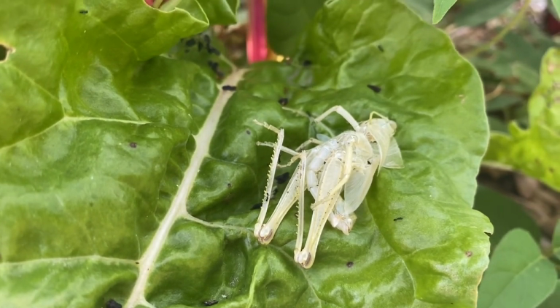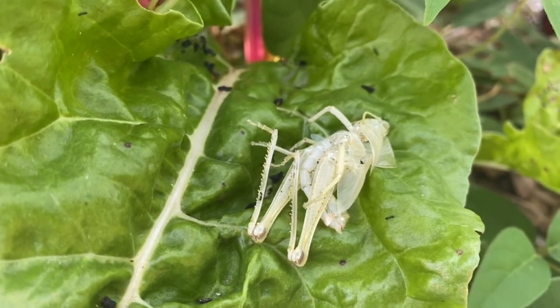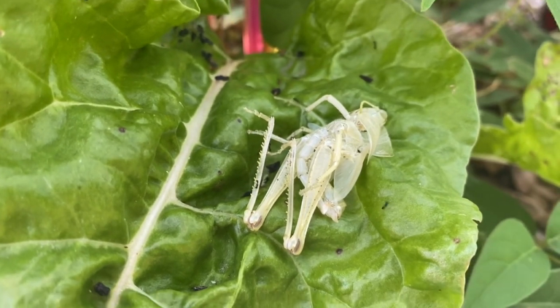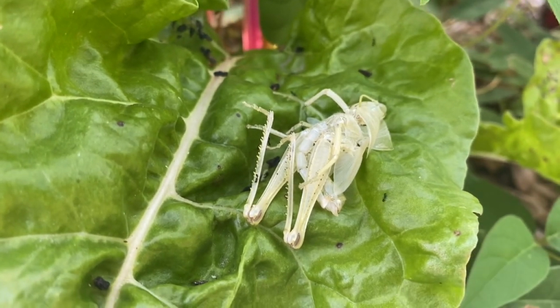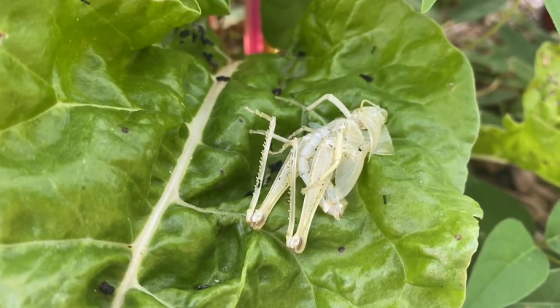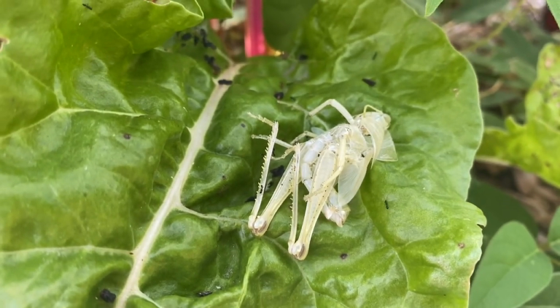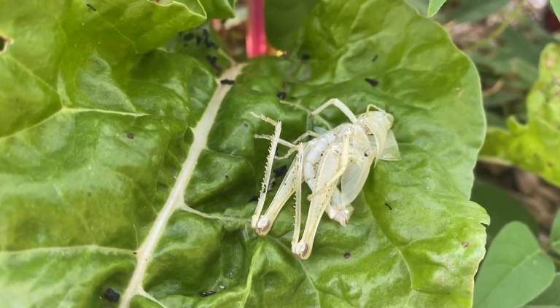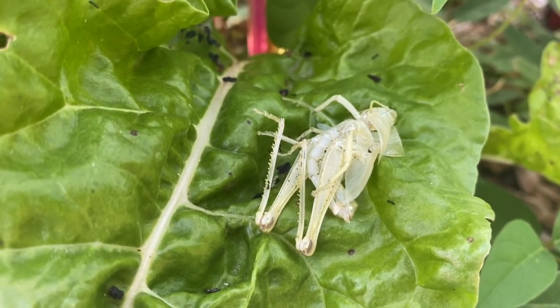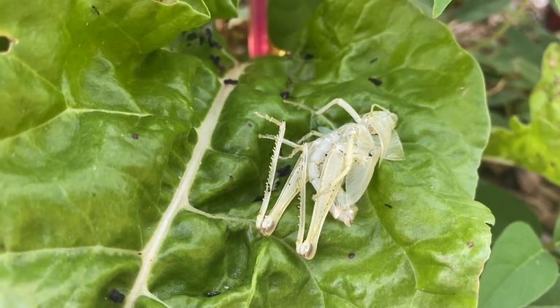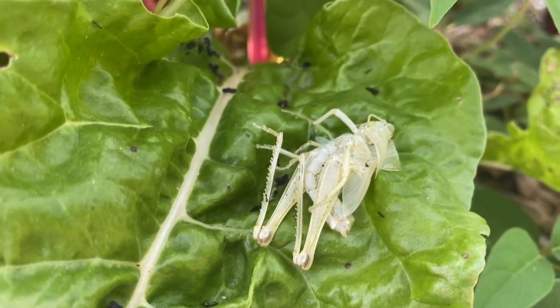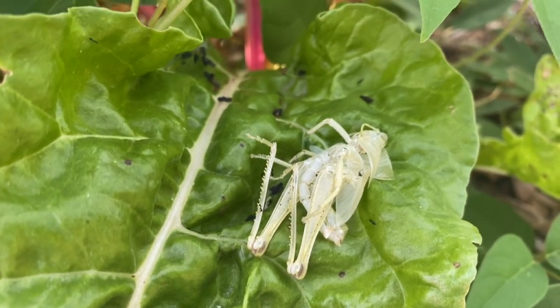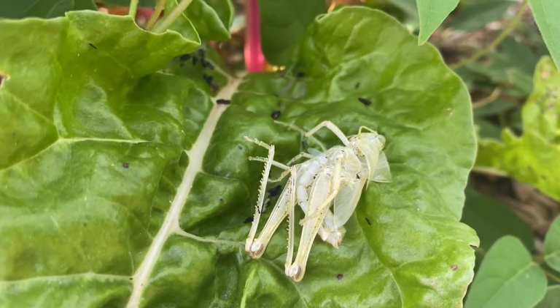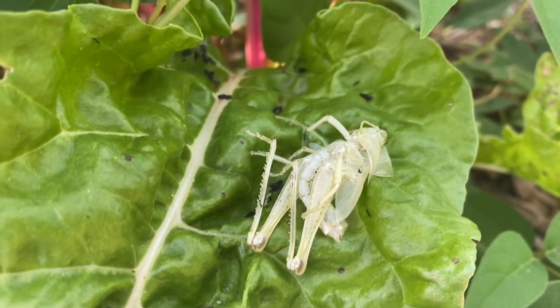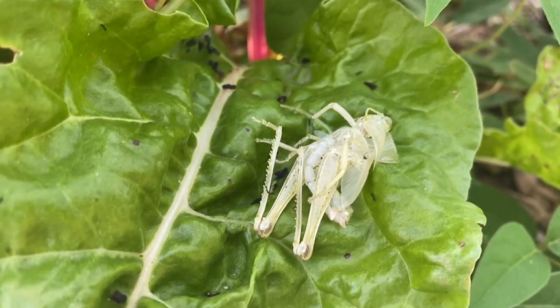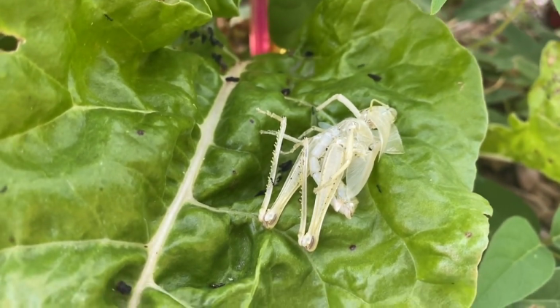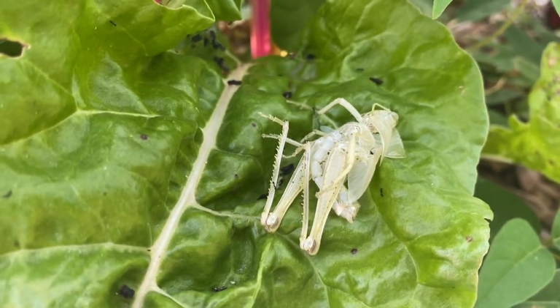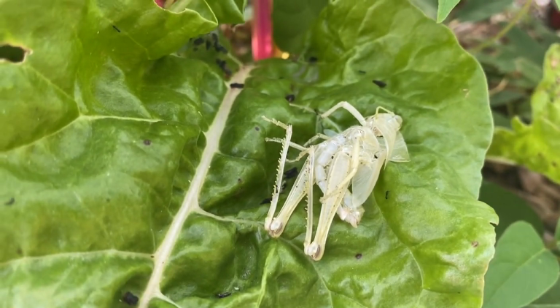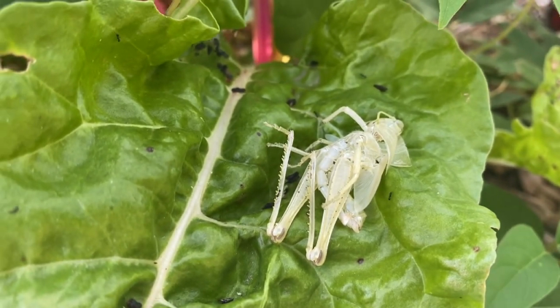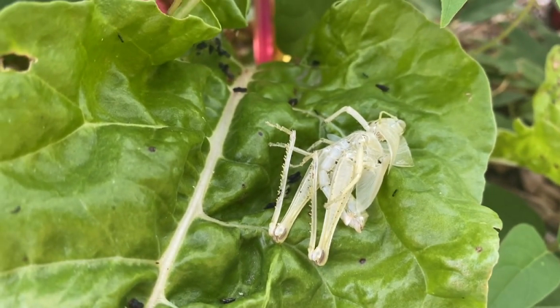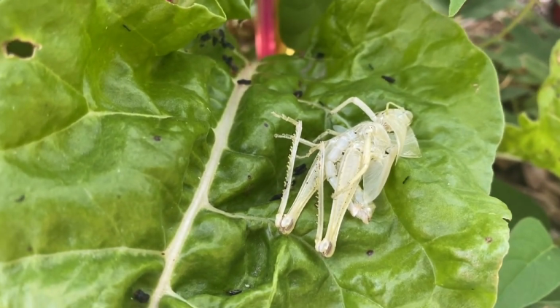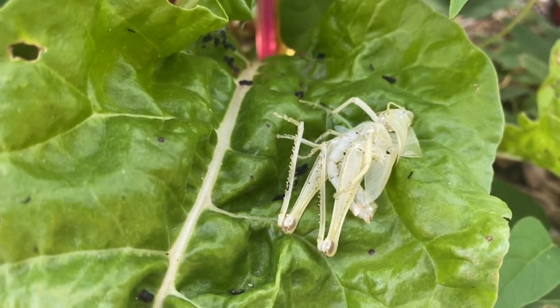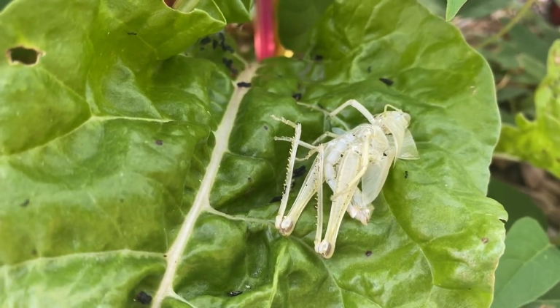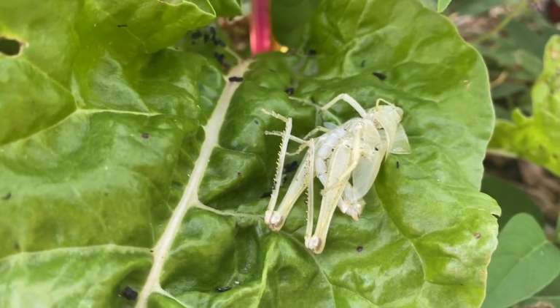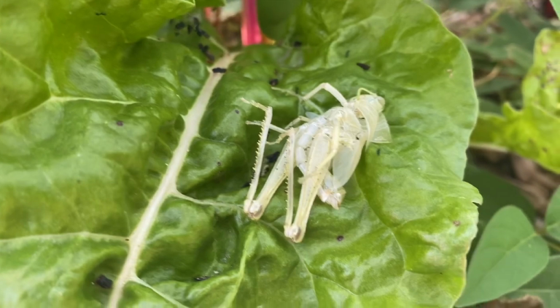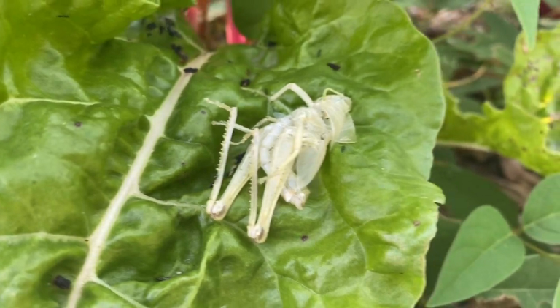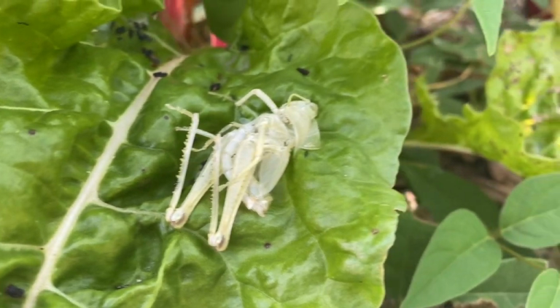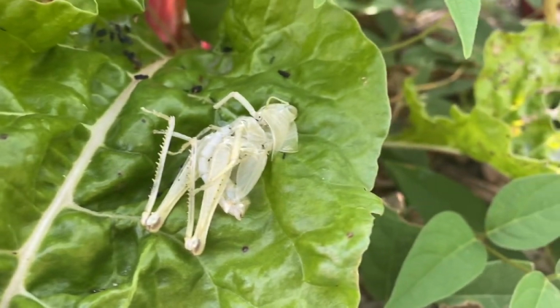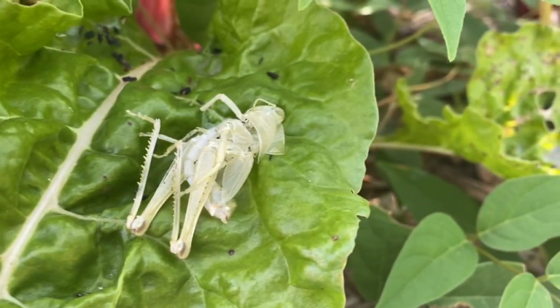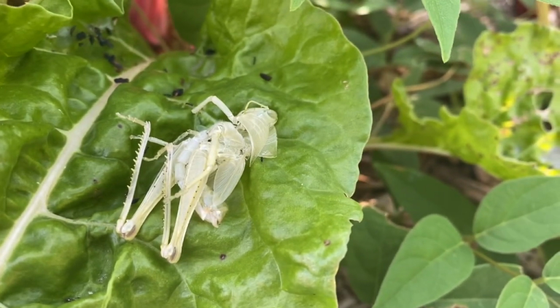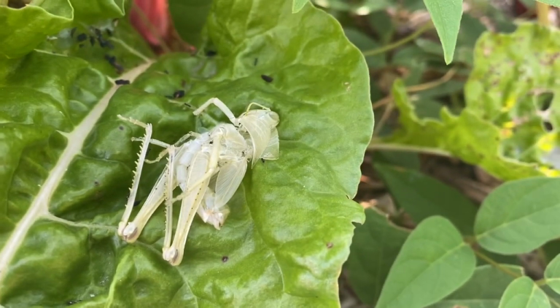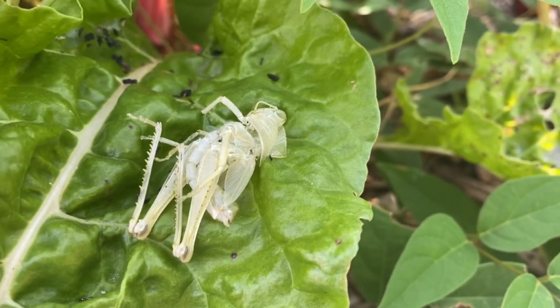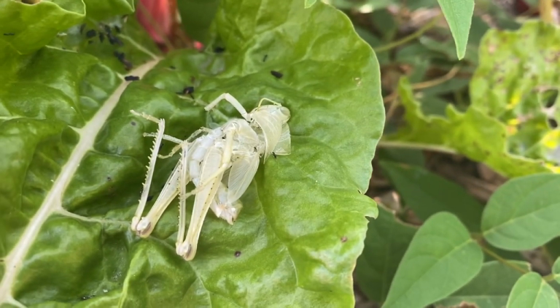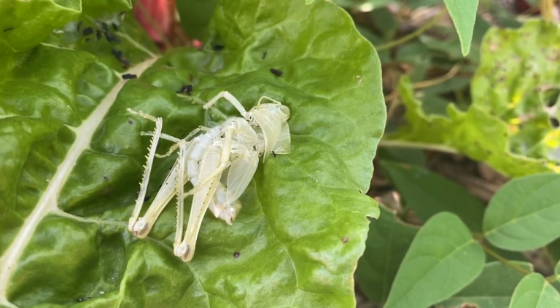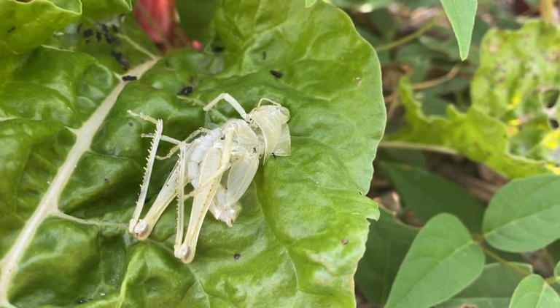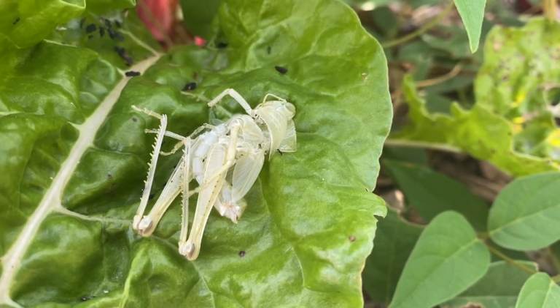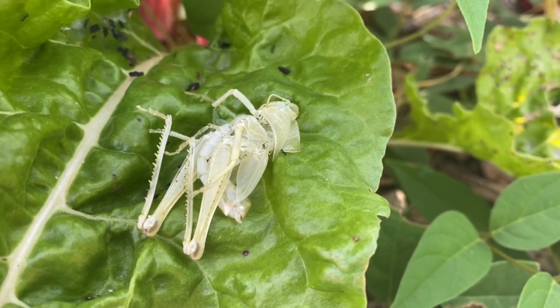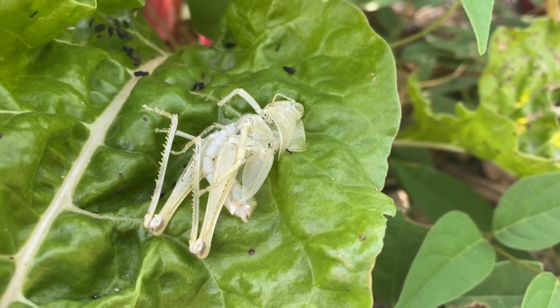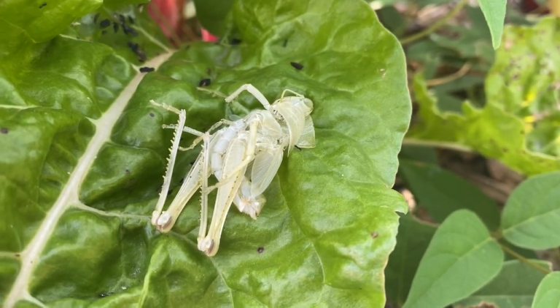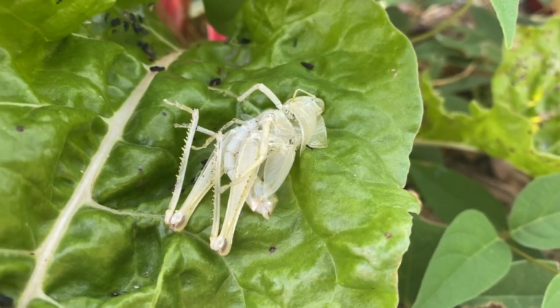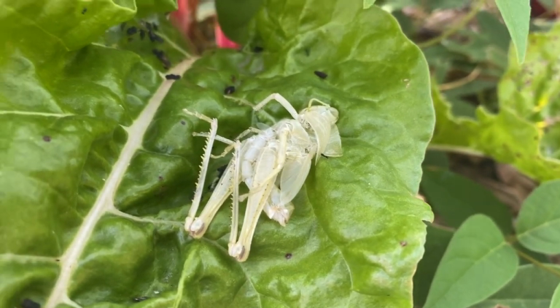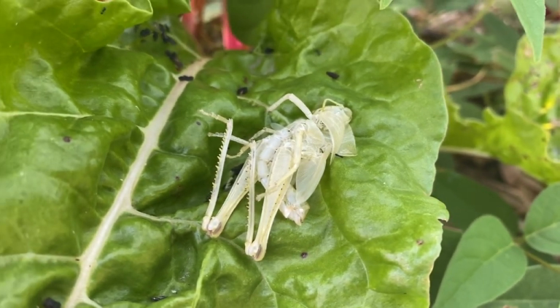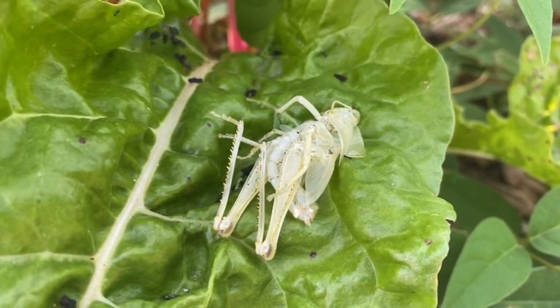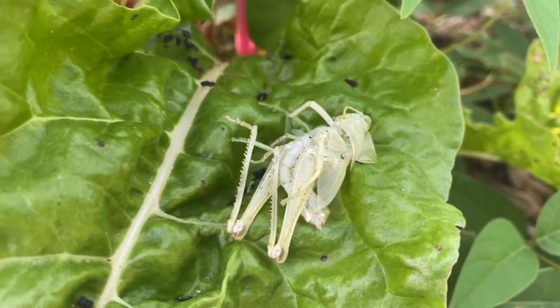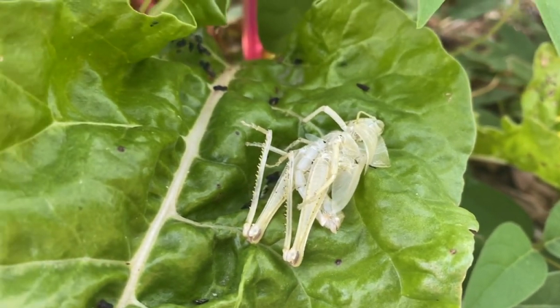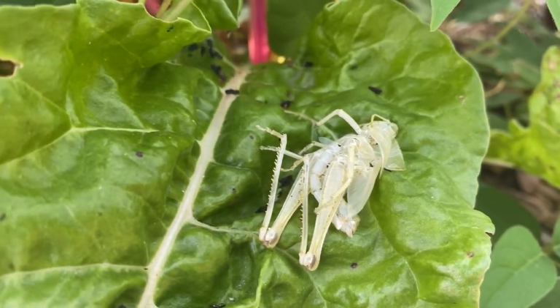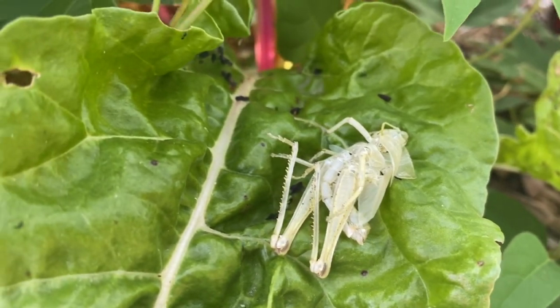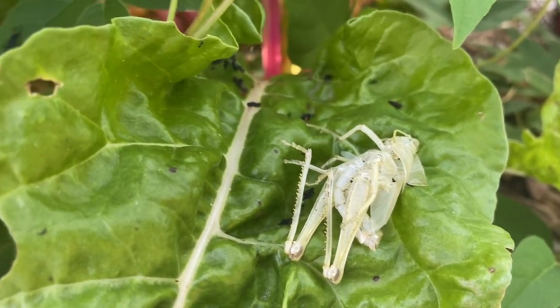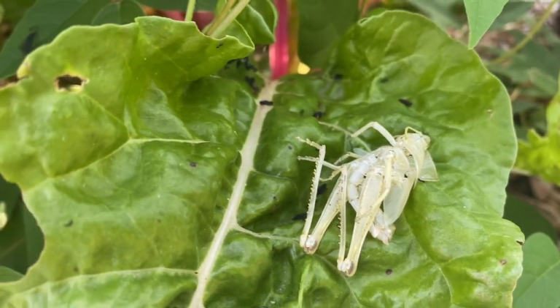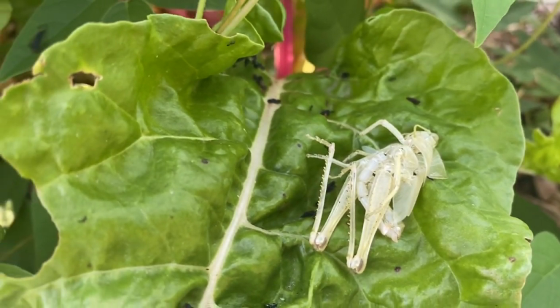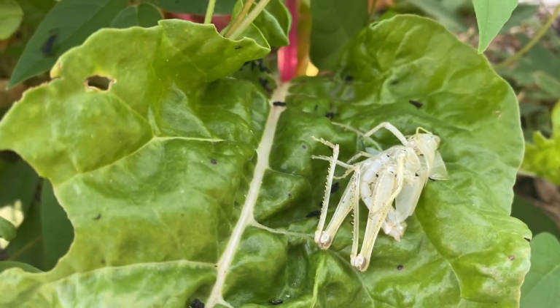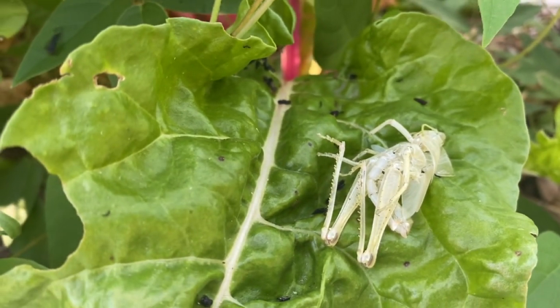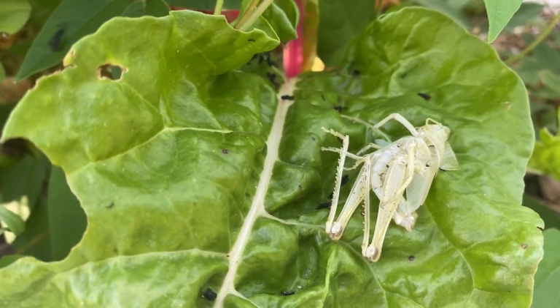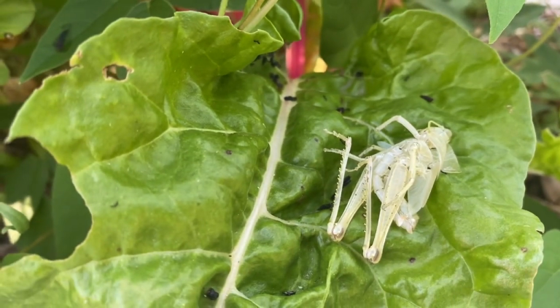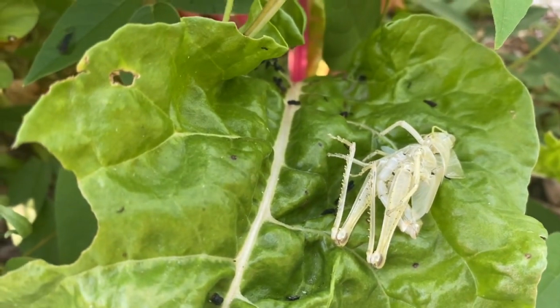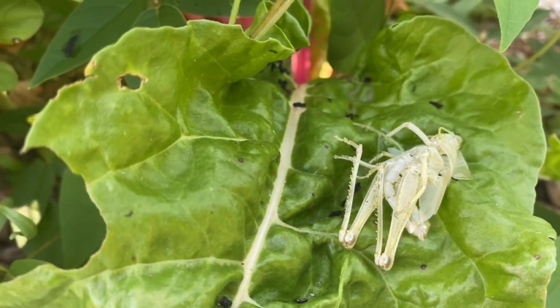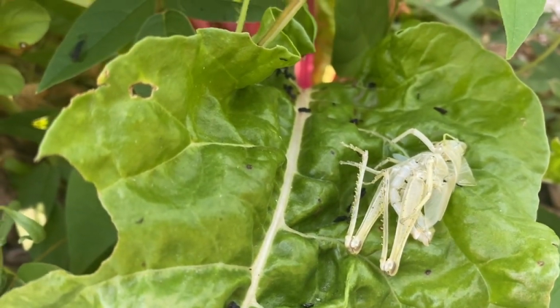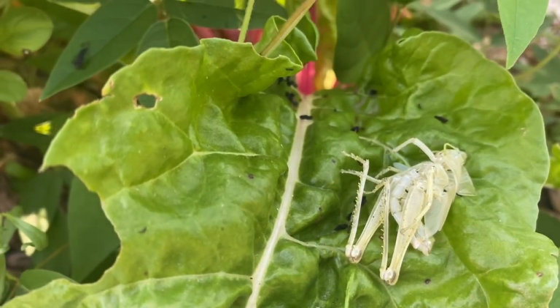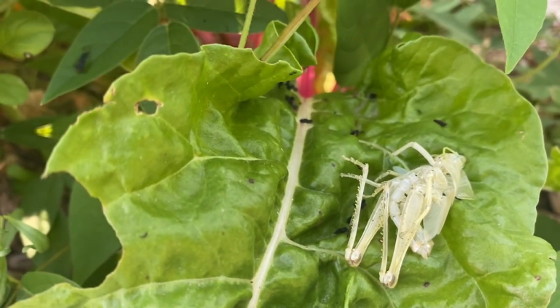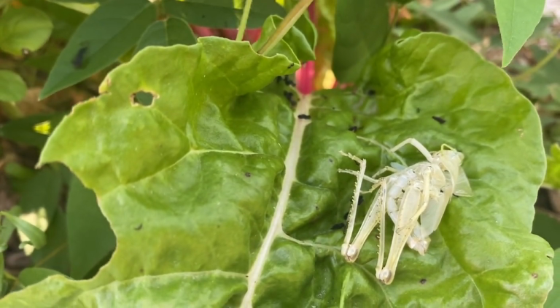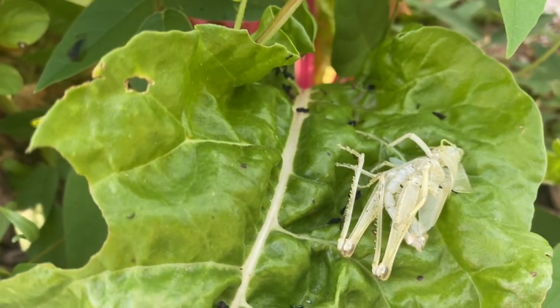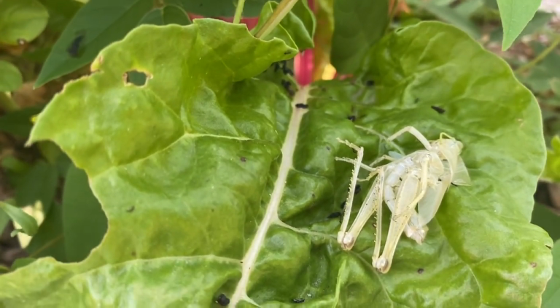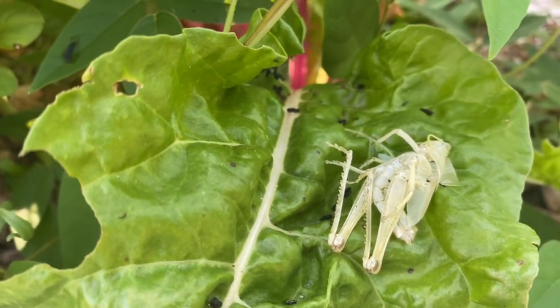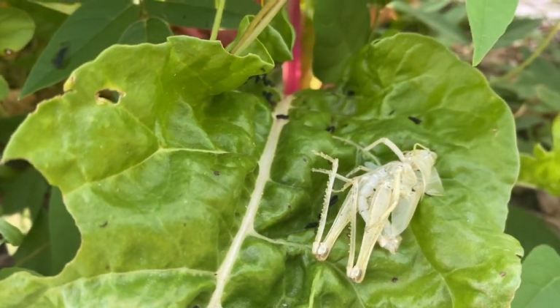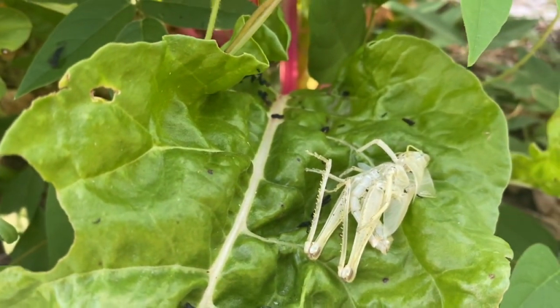There was nothing left of it, and then you see little ants there — the ants came and took whatever's left. There's basically just an exoskeleton now.